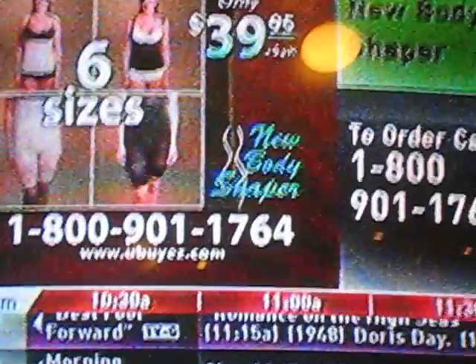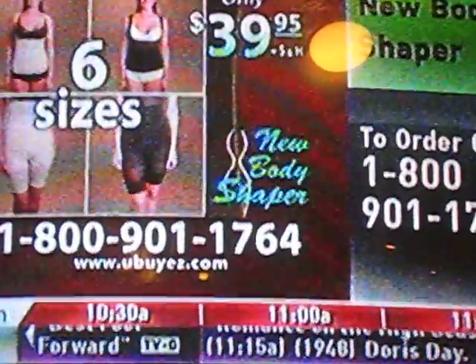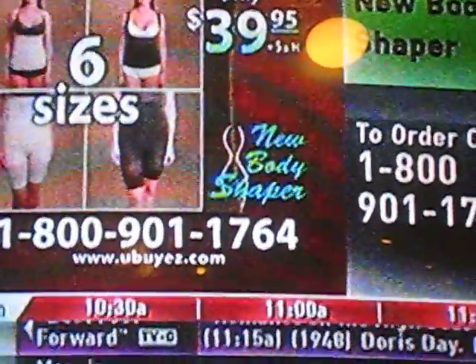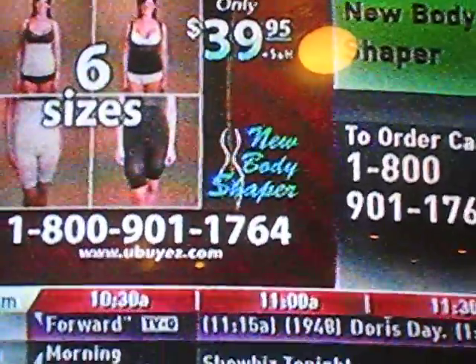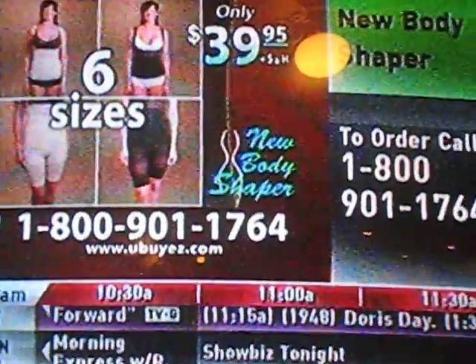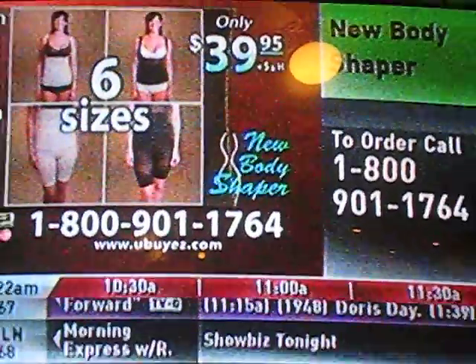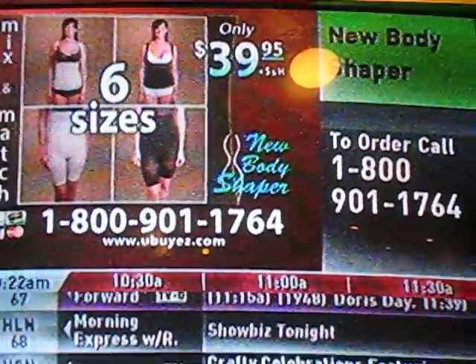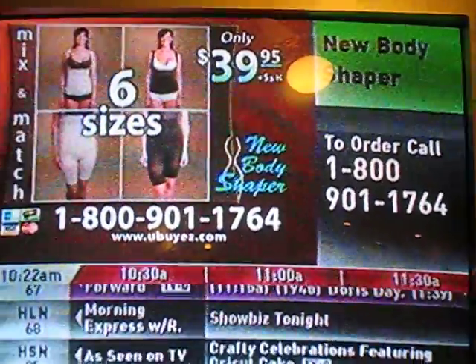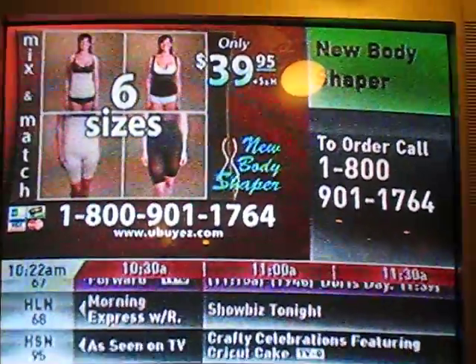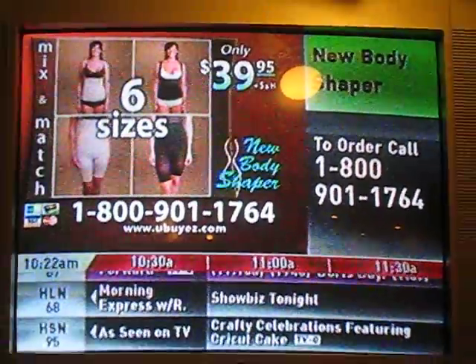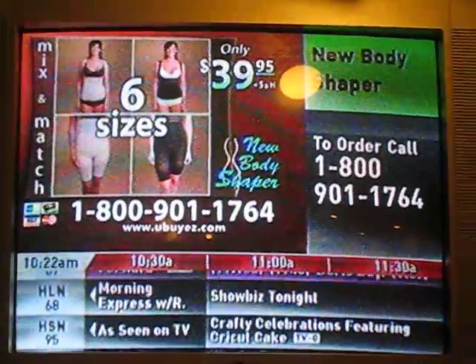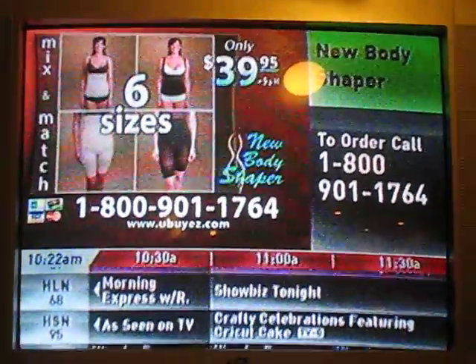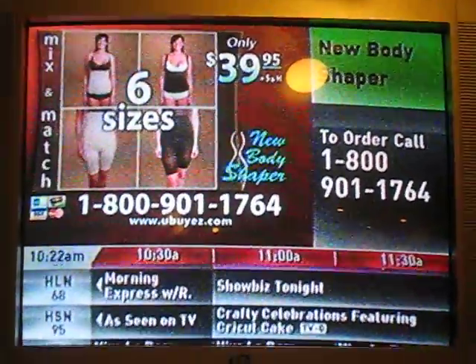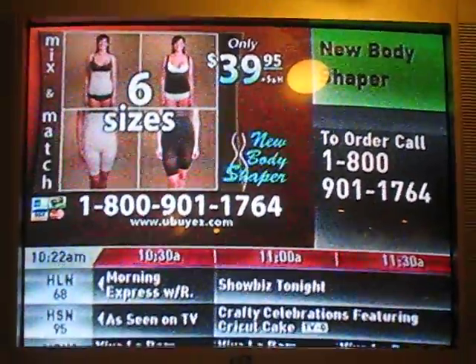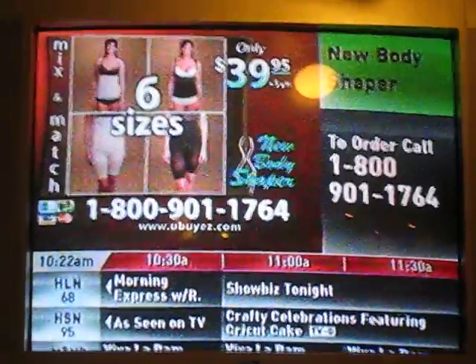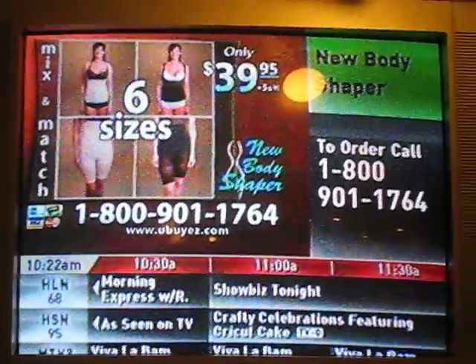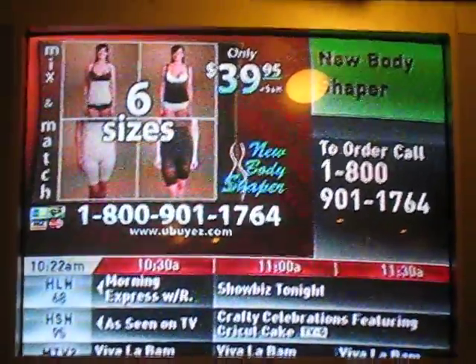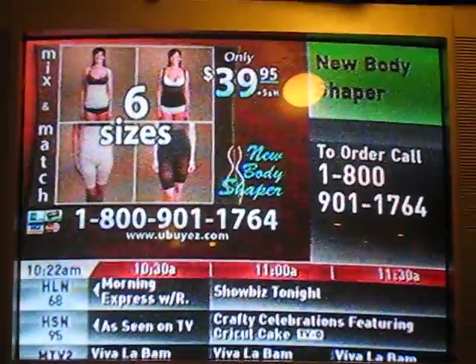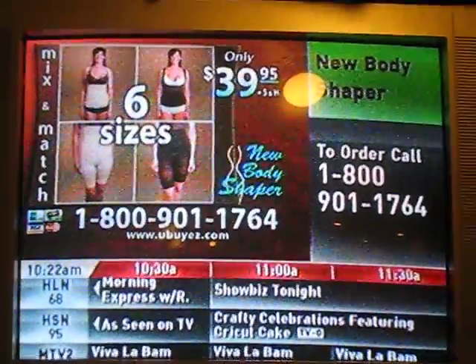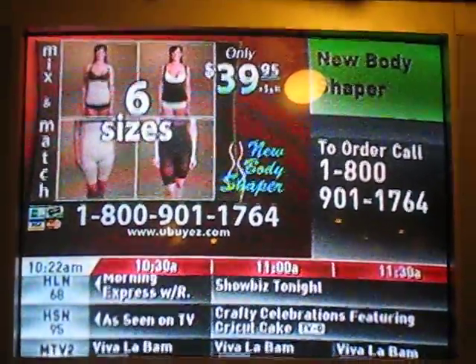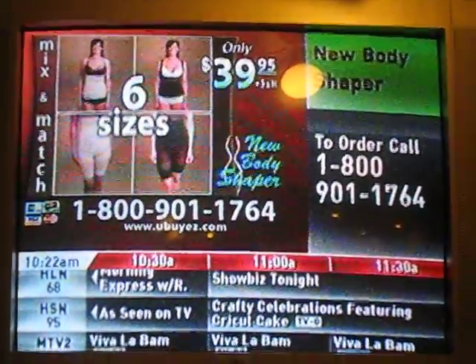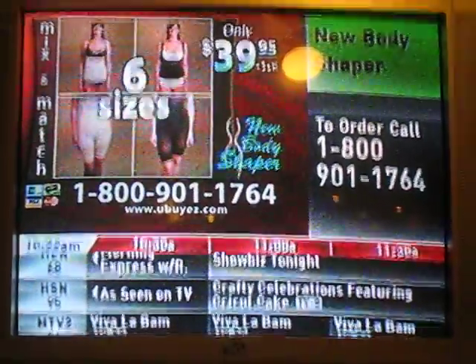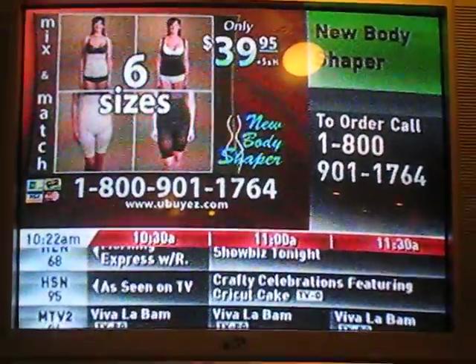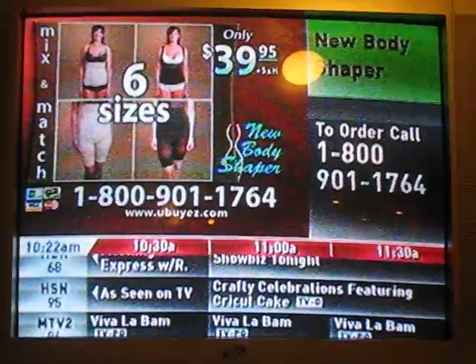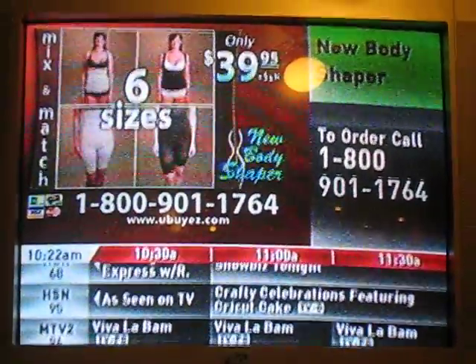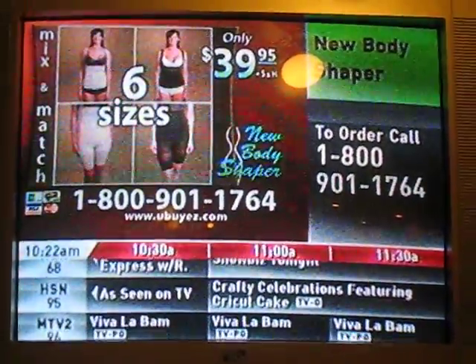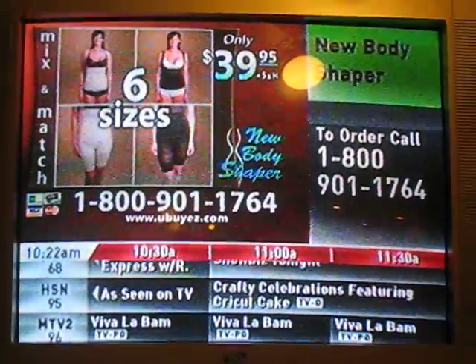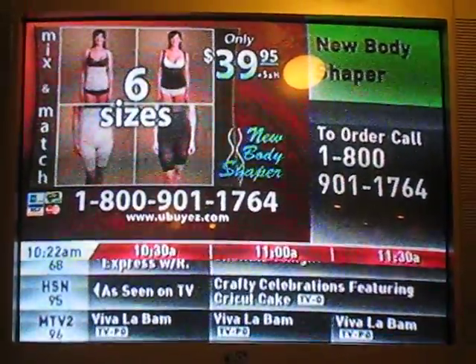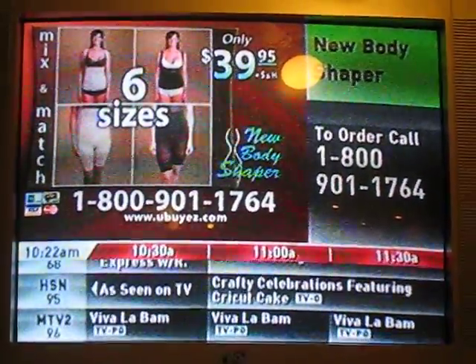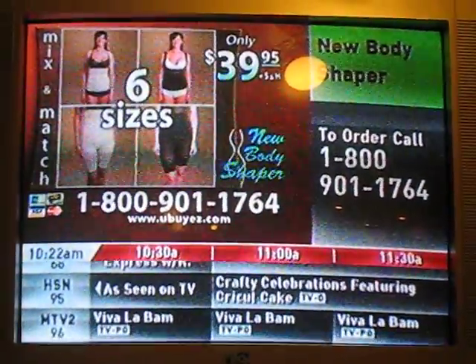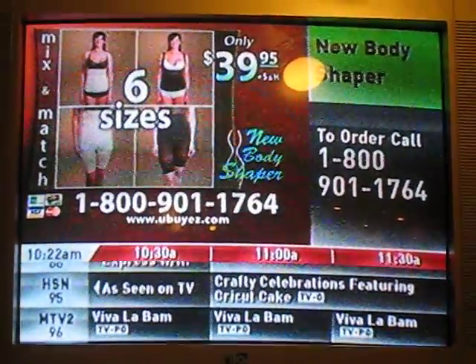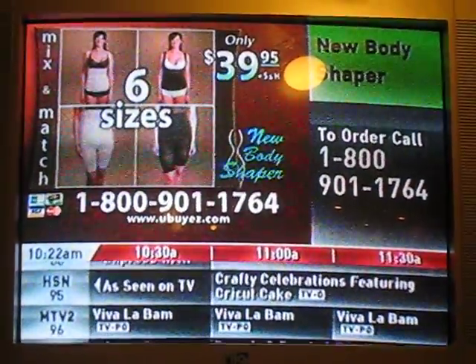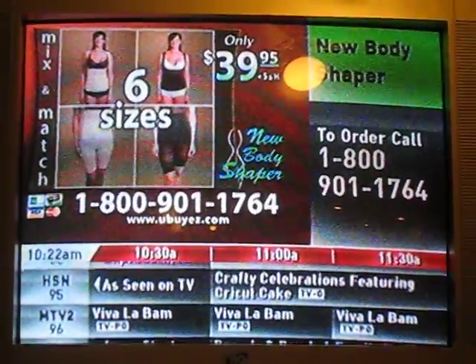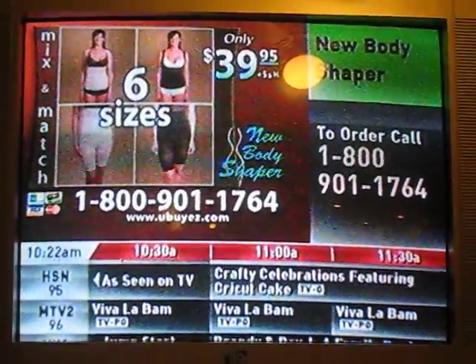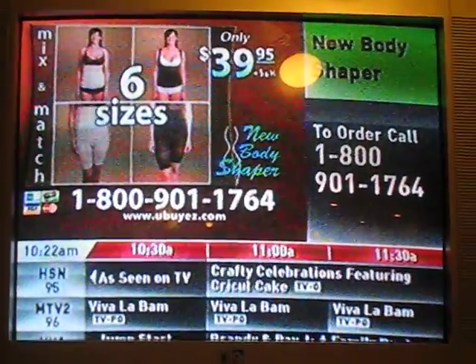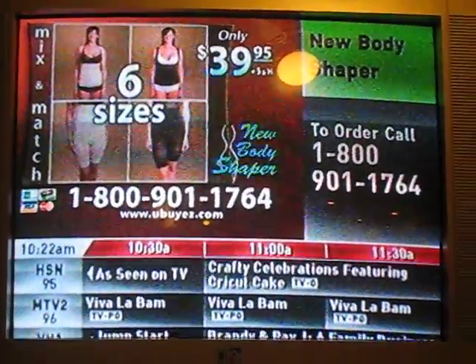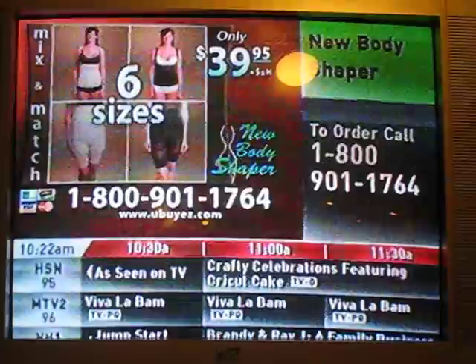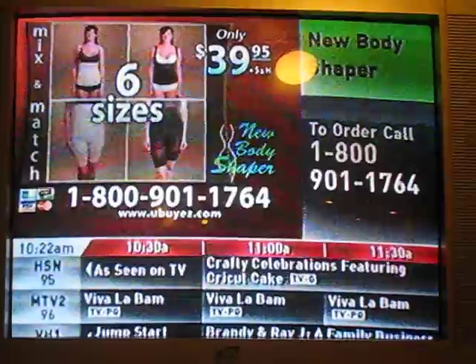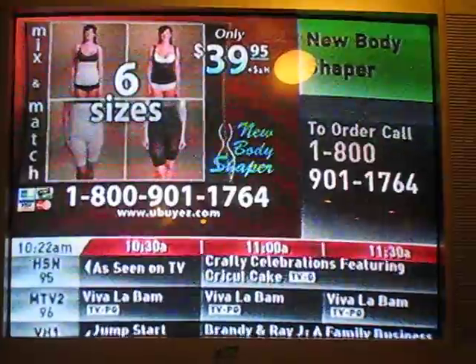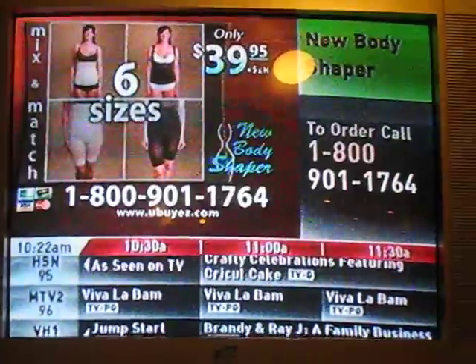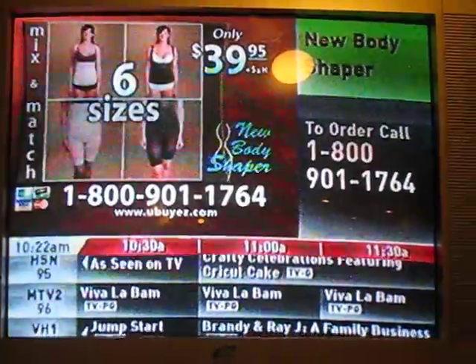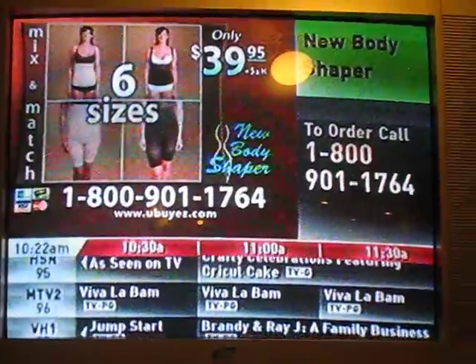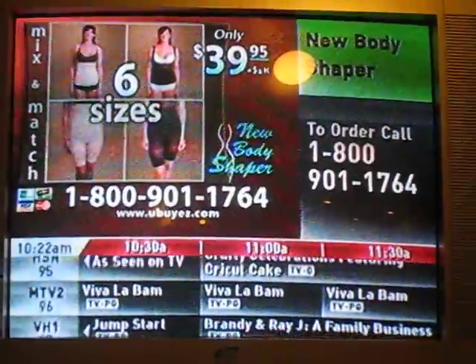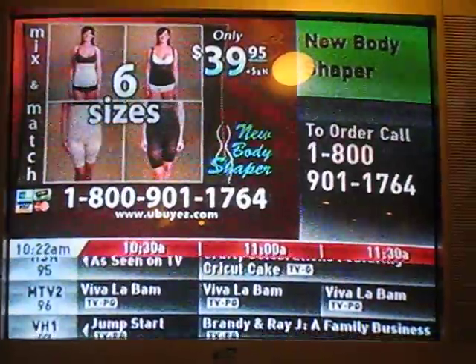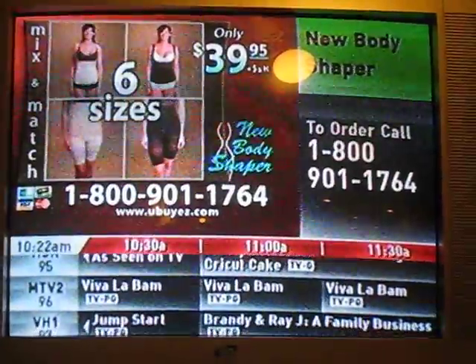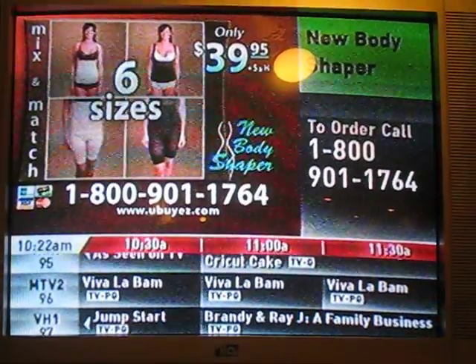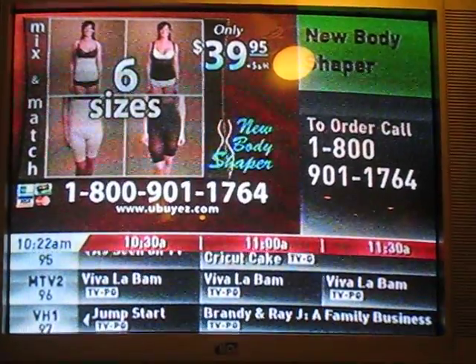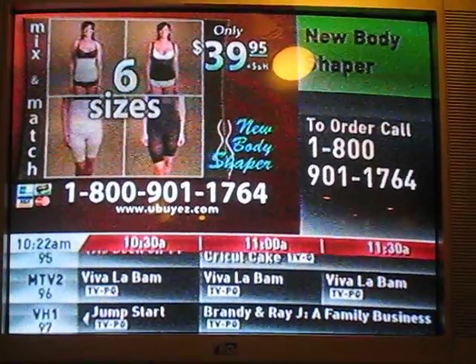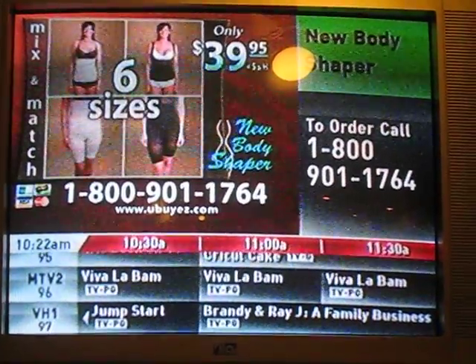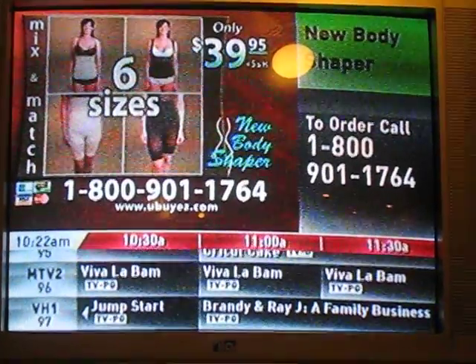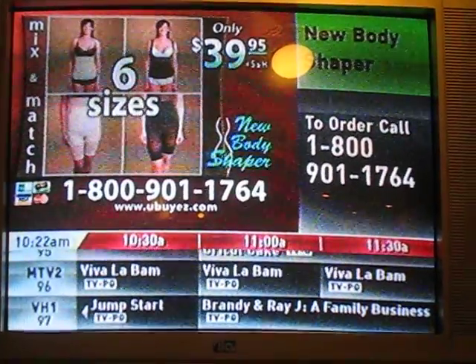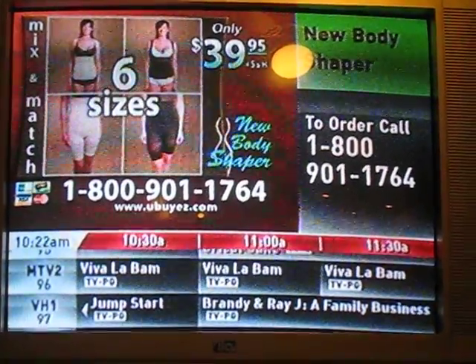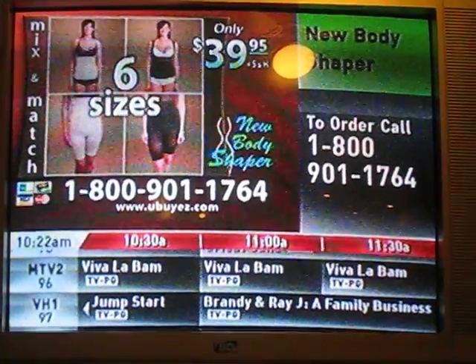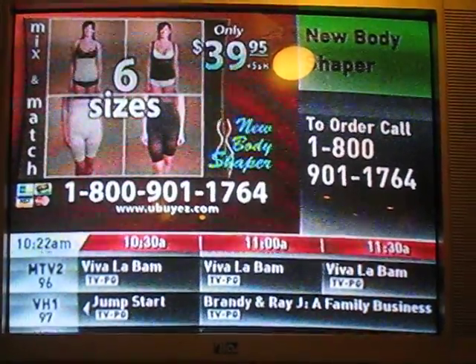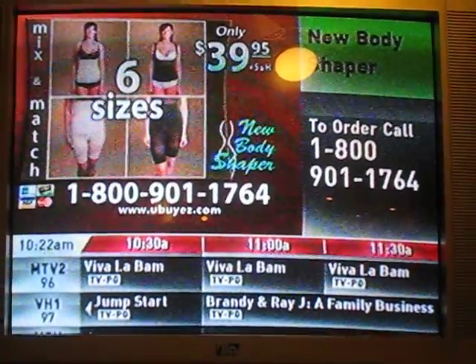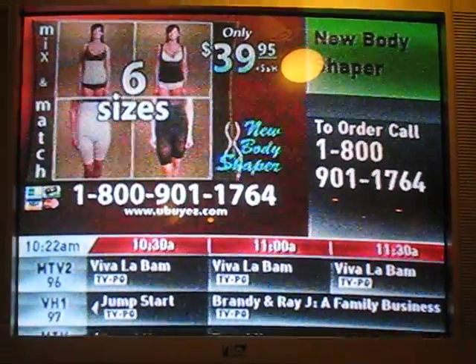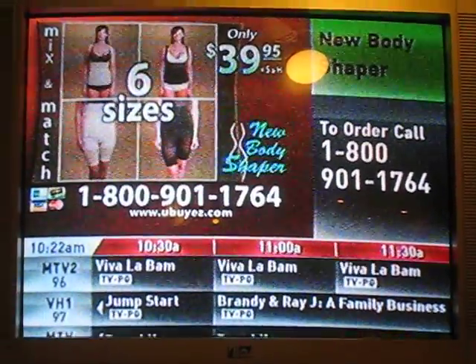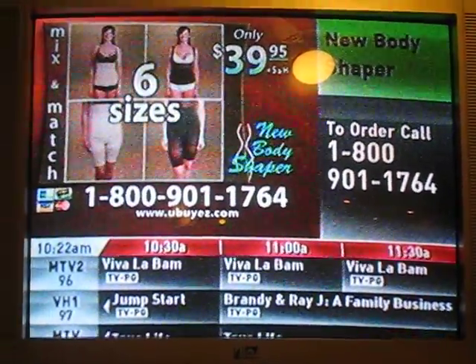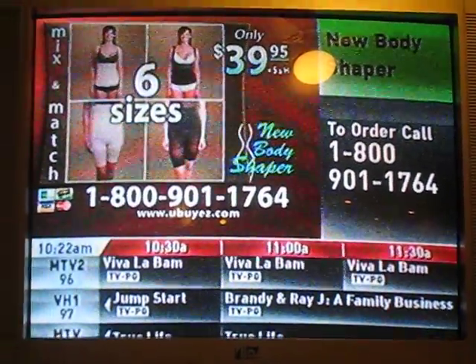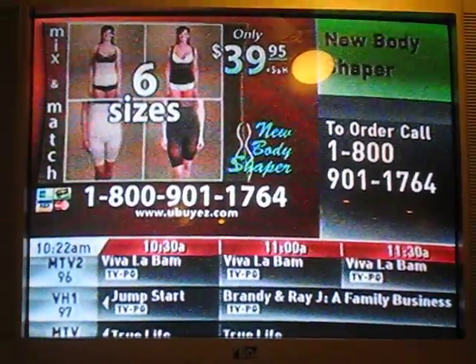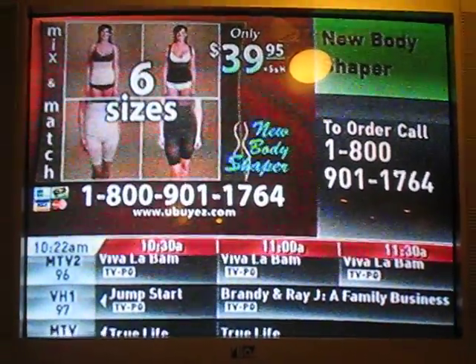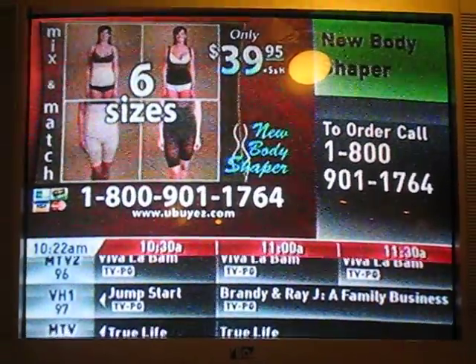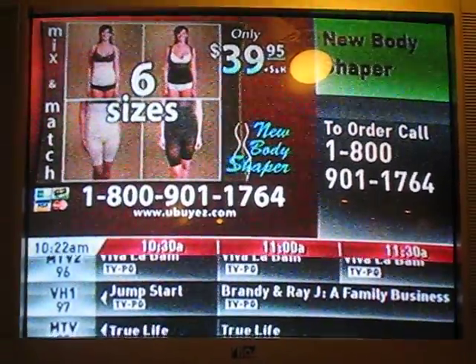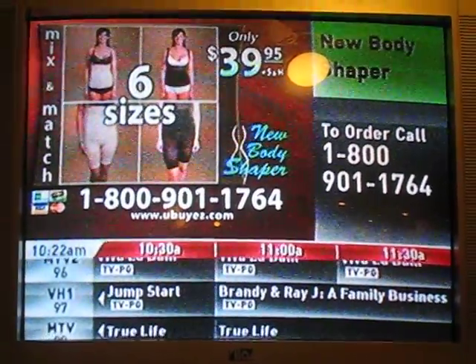Simply tell the operator your current clothing size, and he or she will match it to Kimaro's new body shaper size. It's that simple.